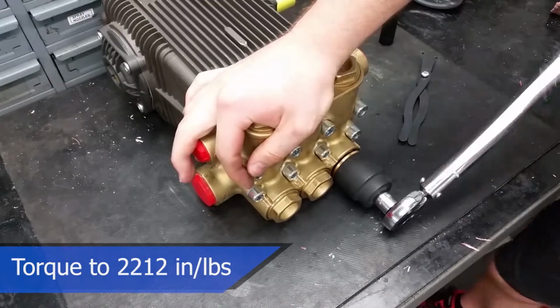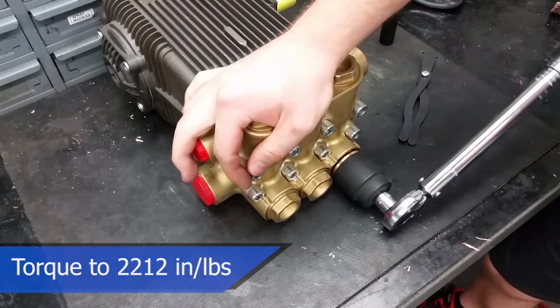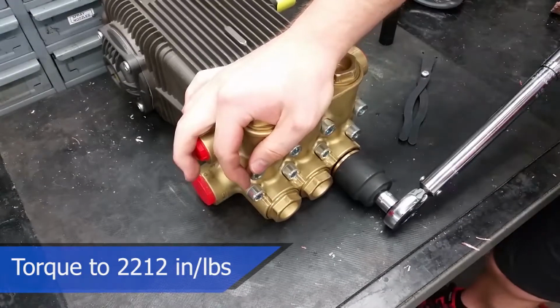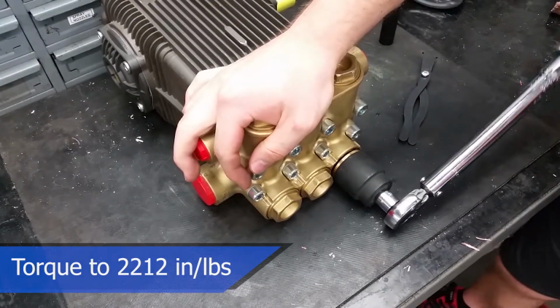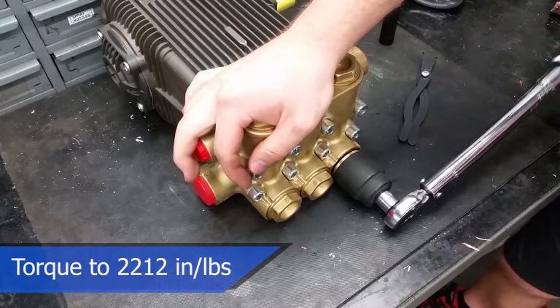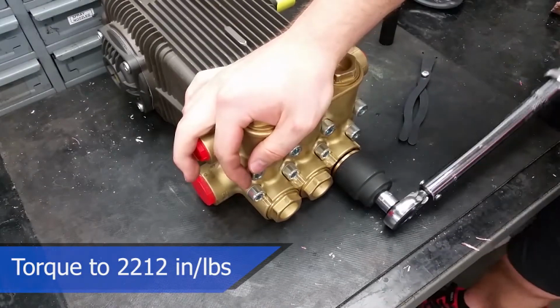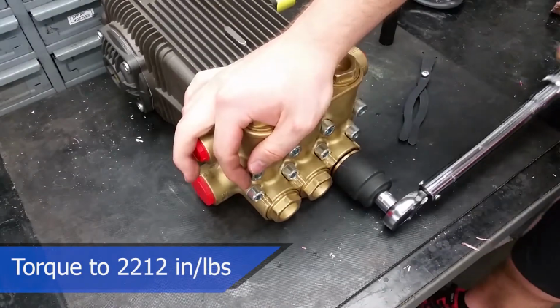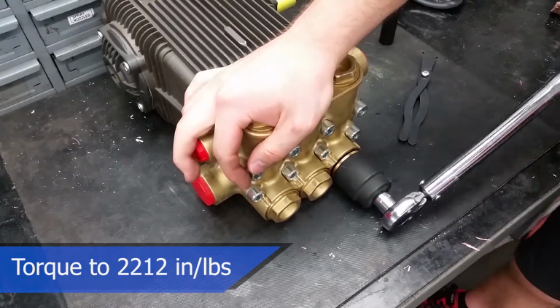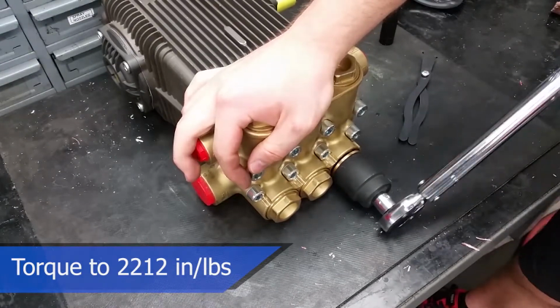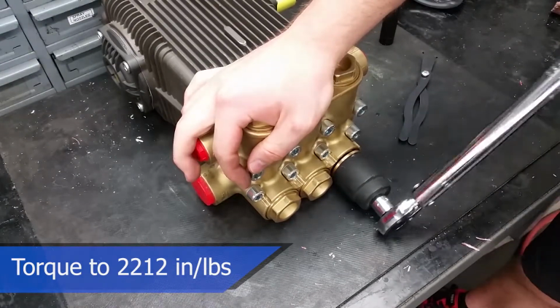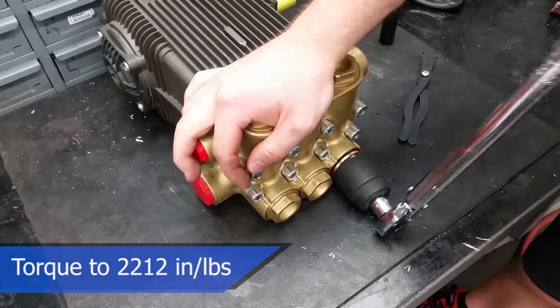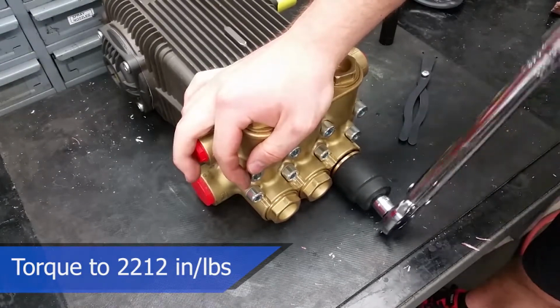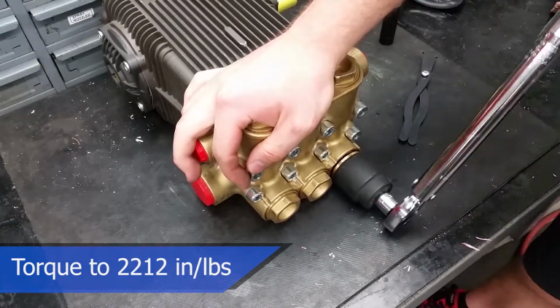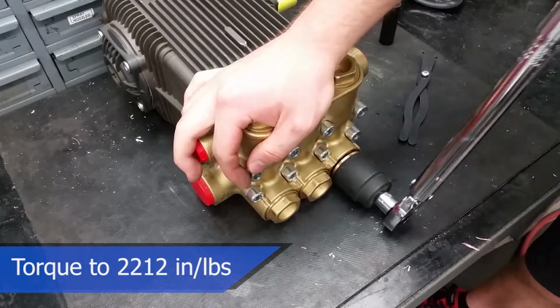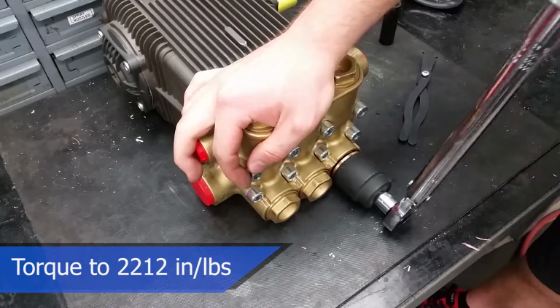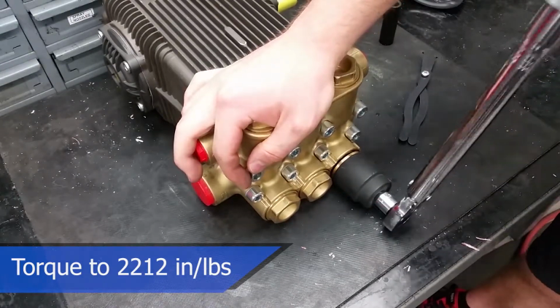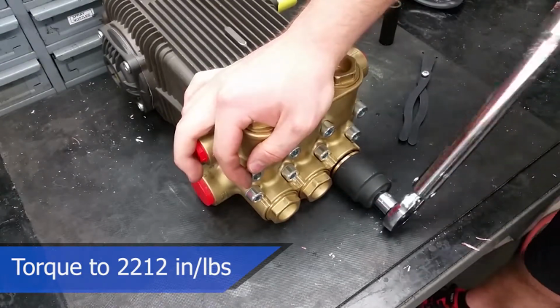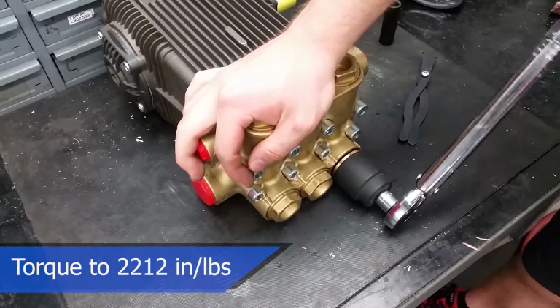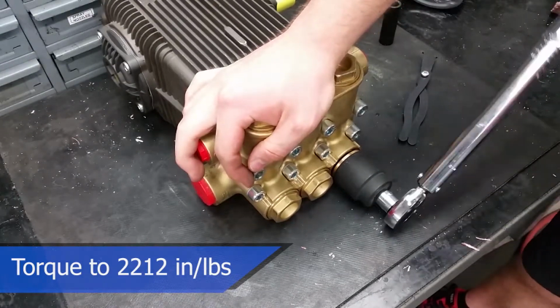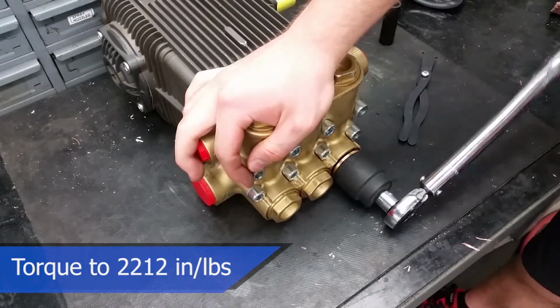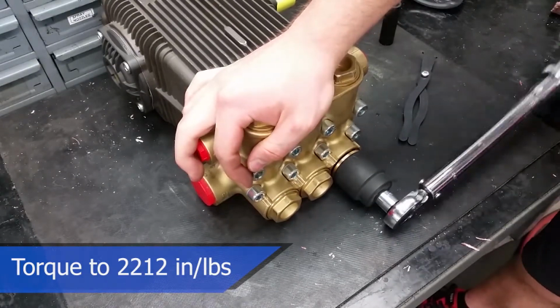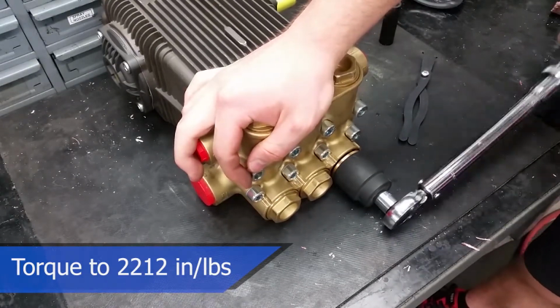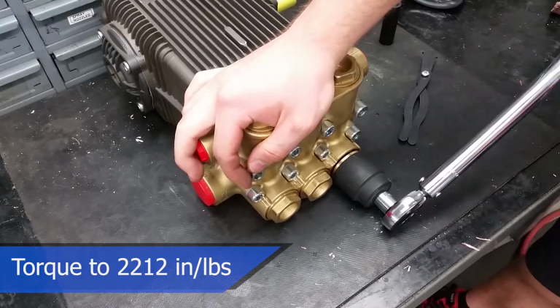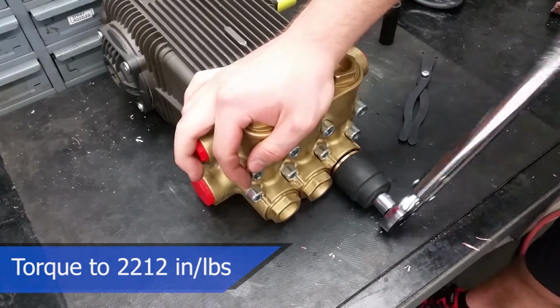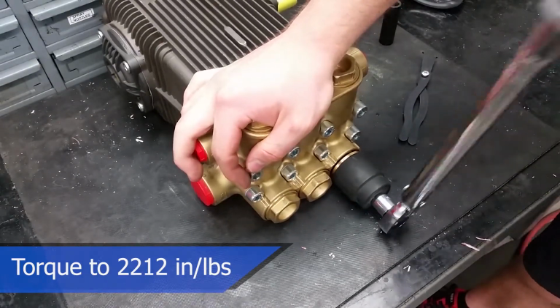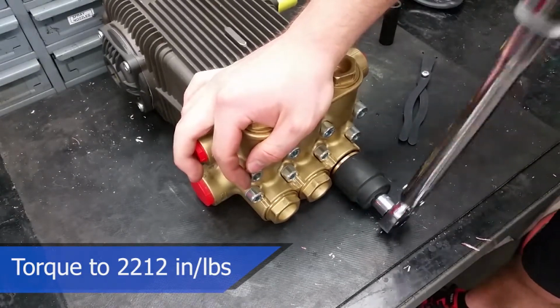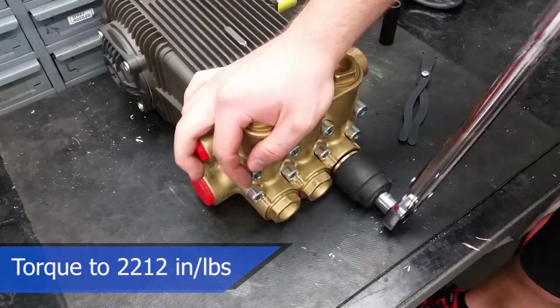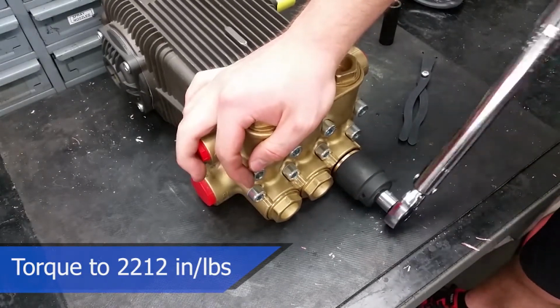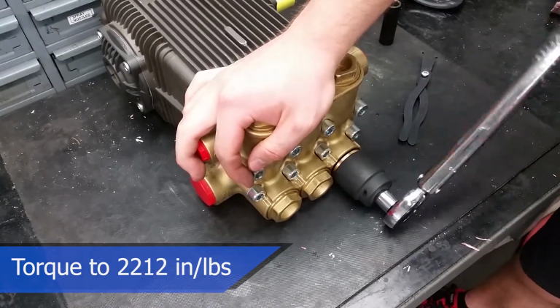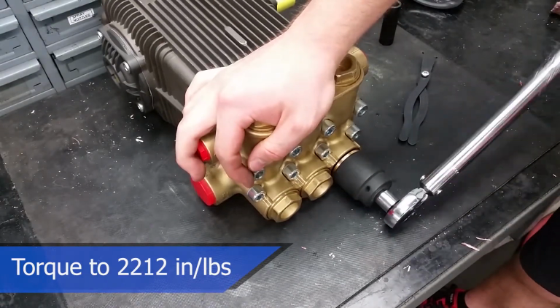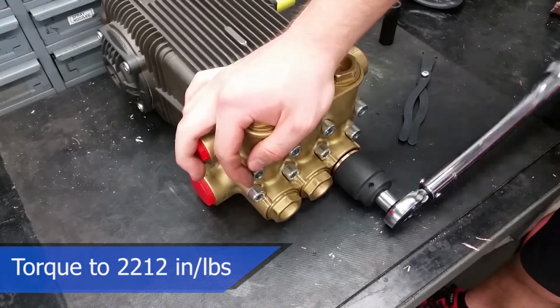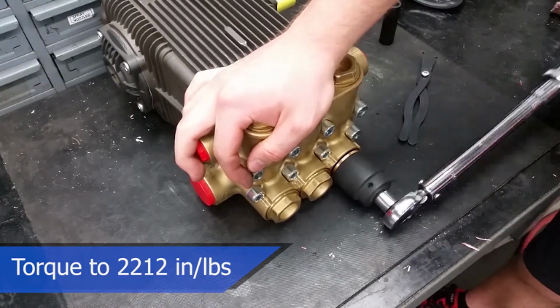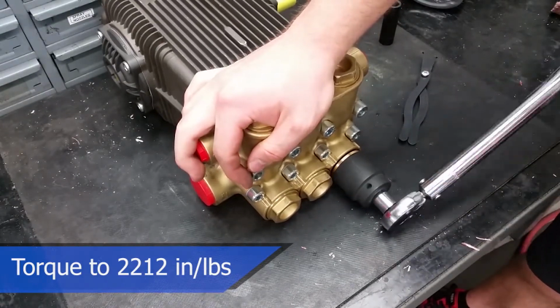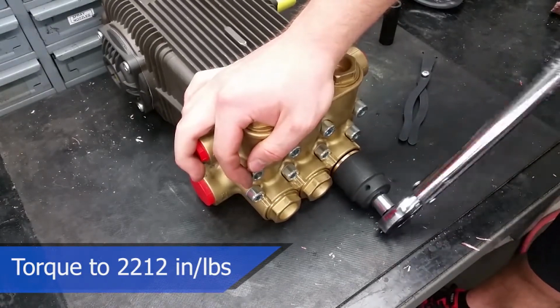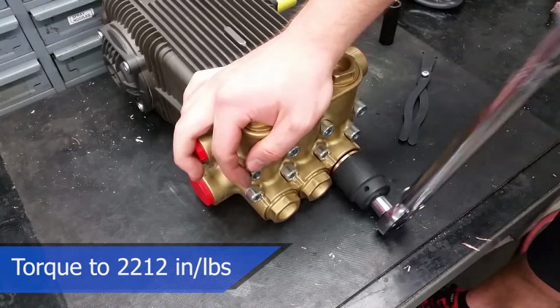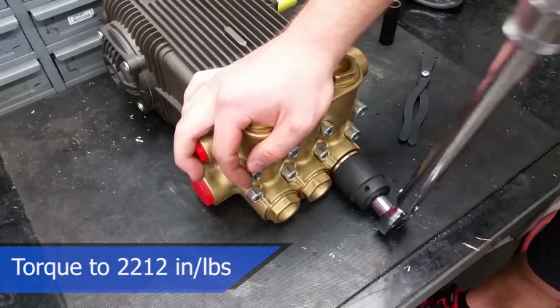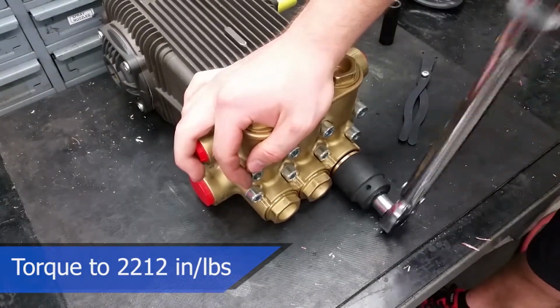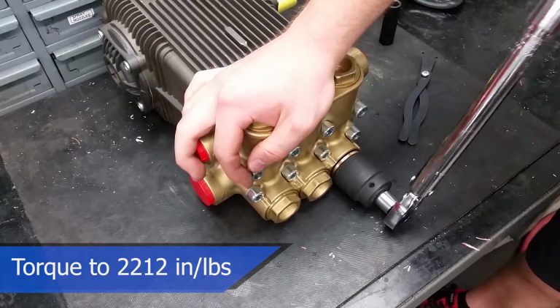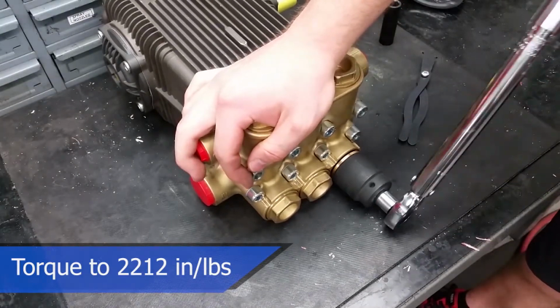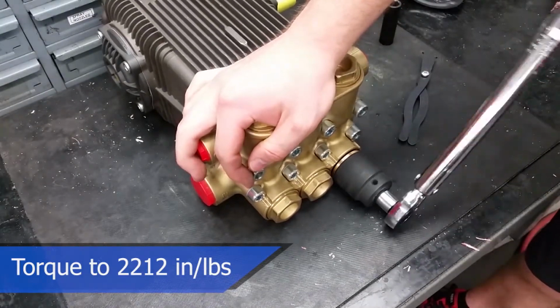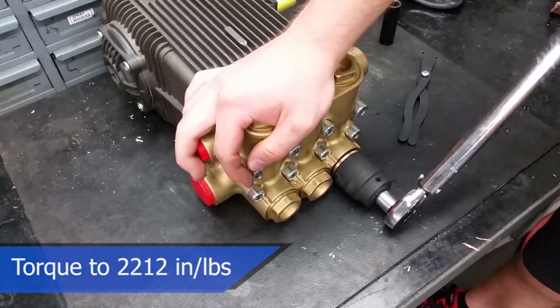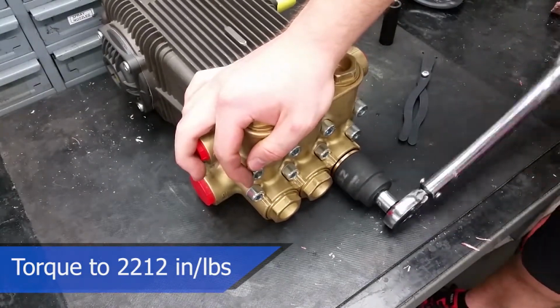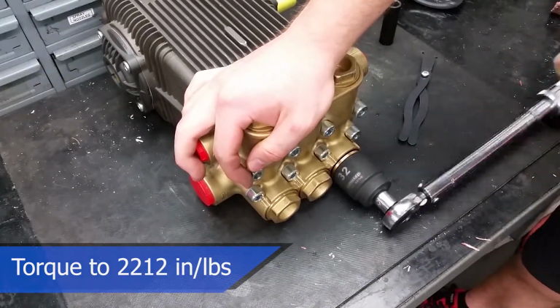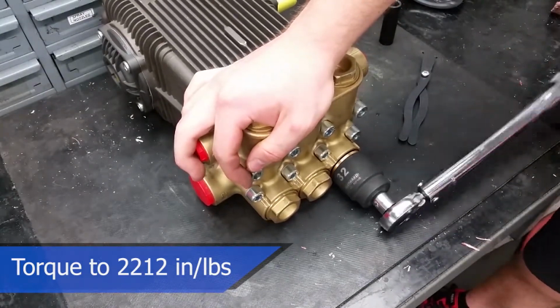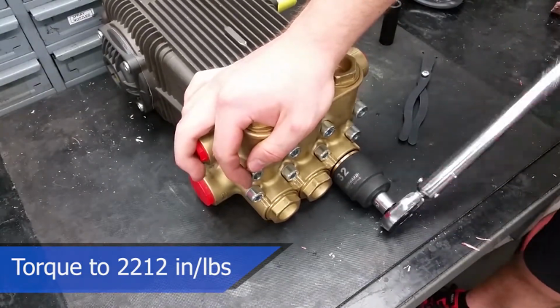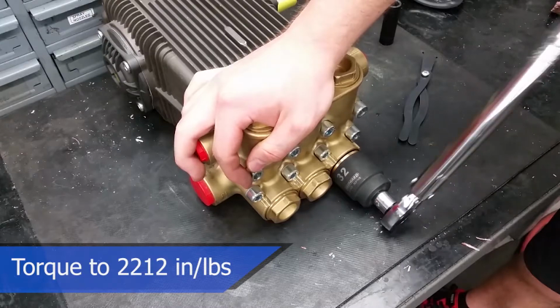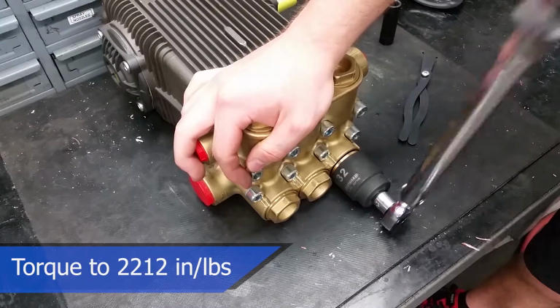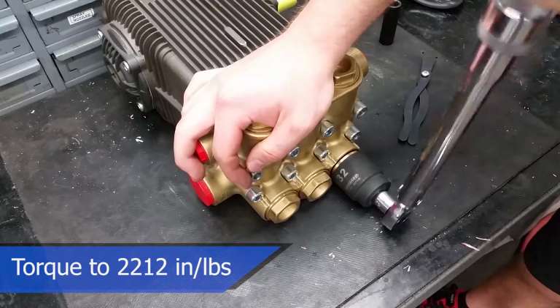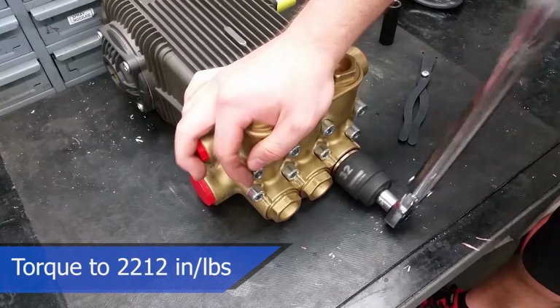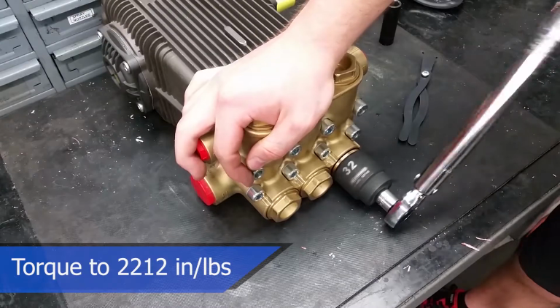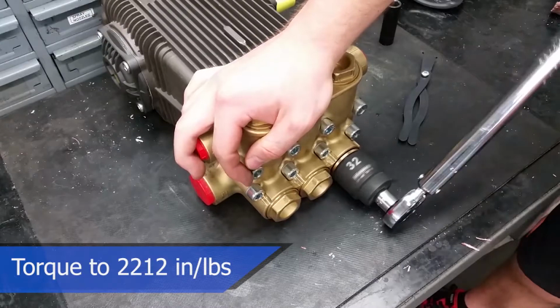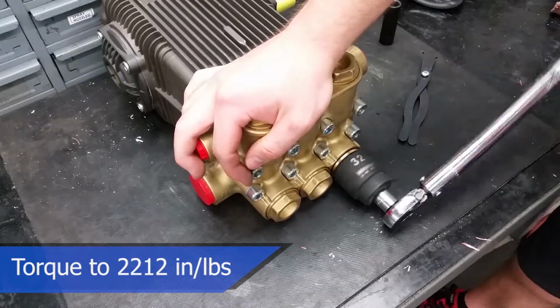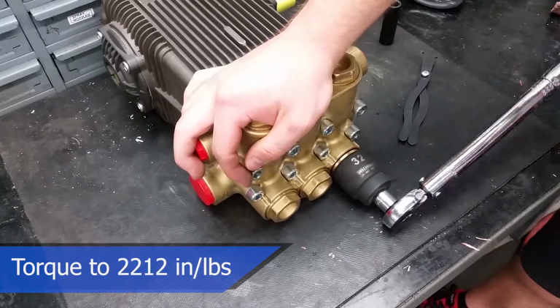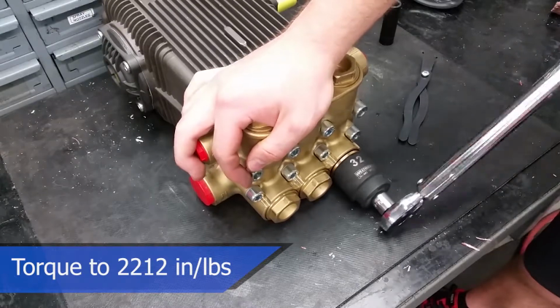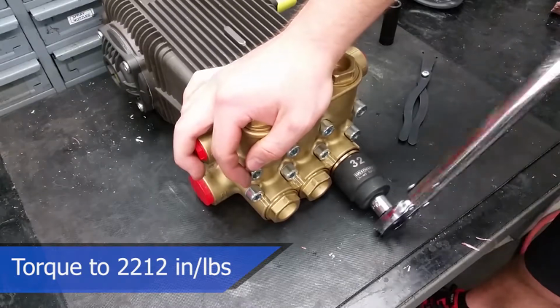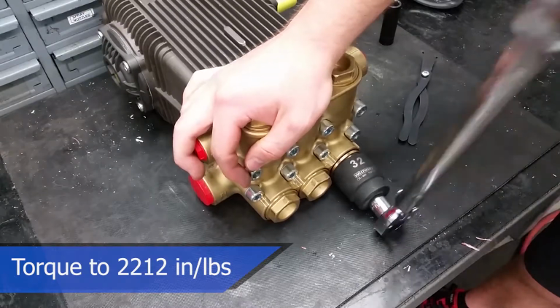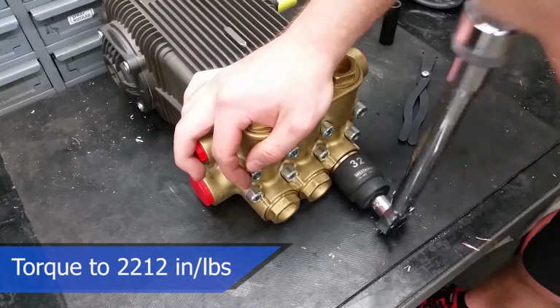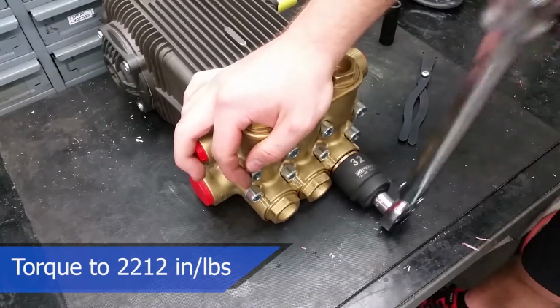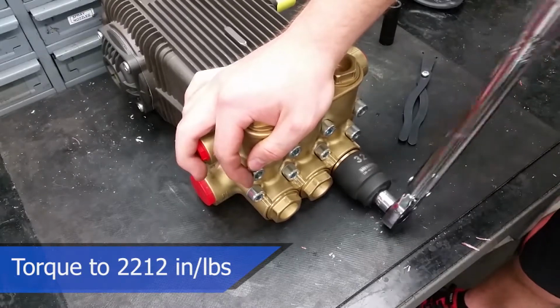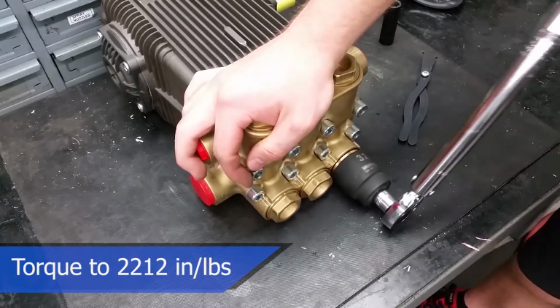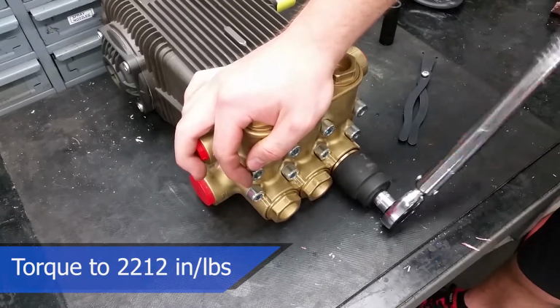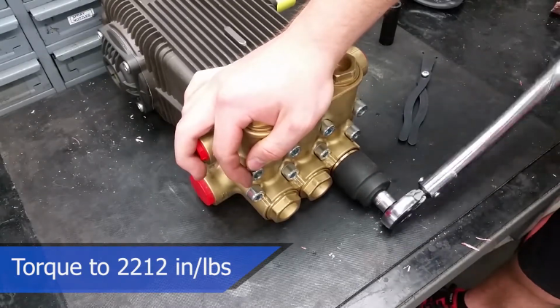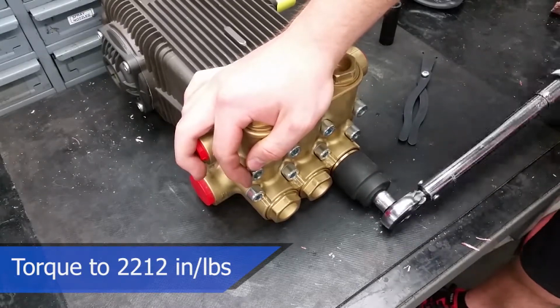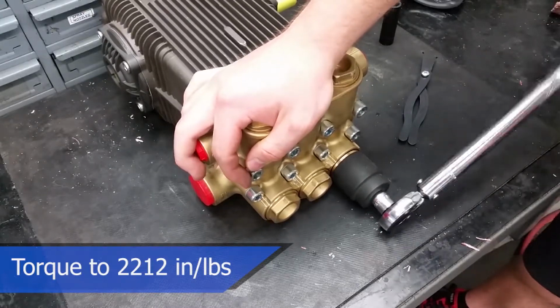Never use an air gun when reassembling your machine, because this can lead to injury to you or damage to your pump.